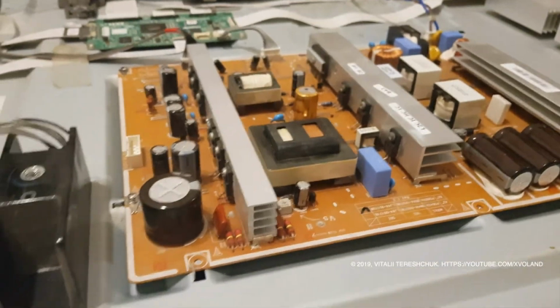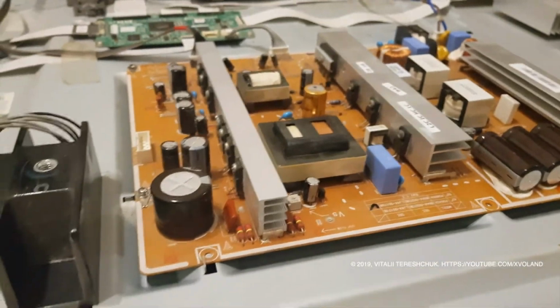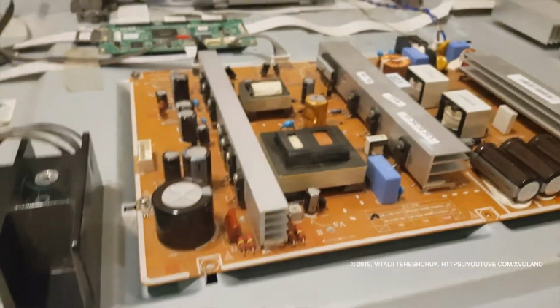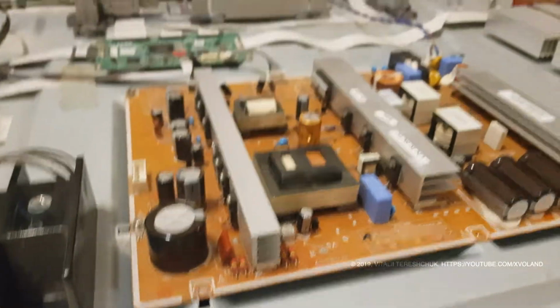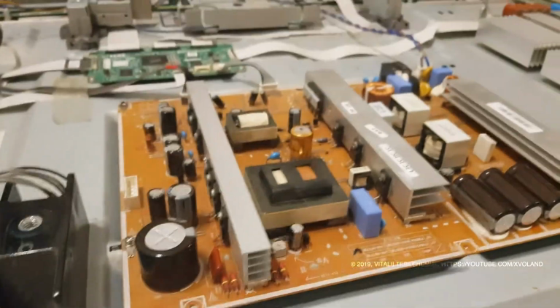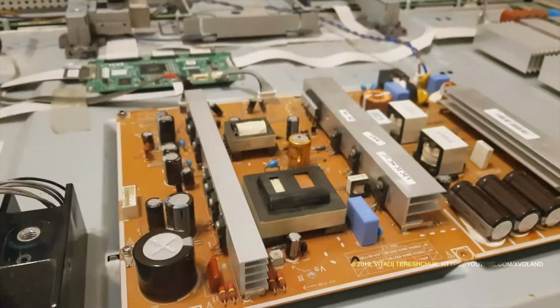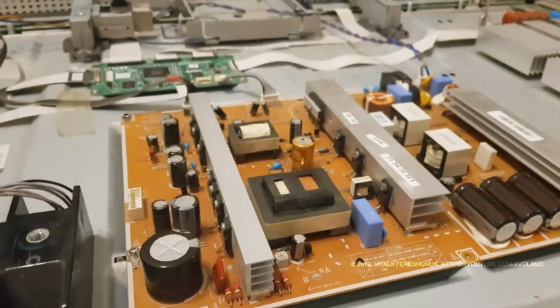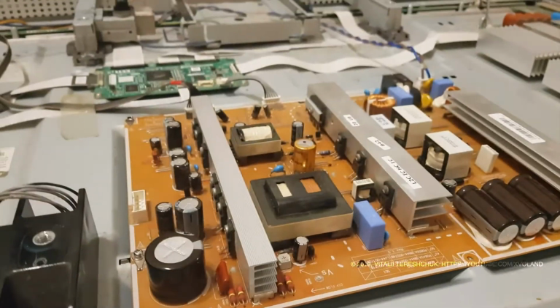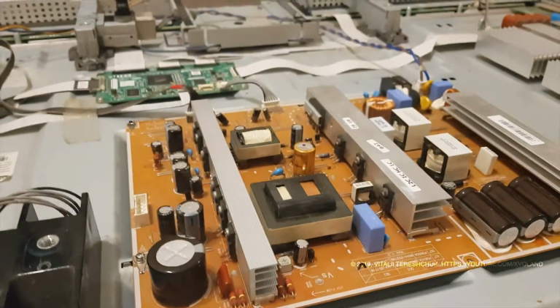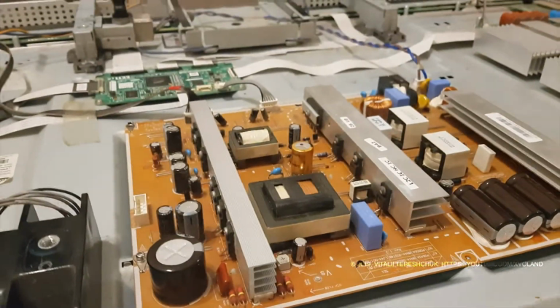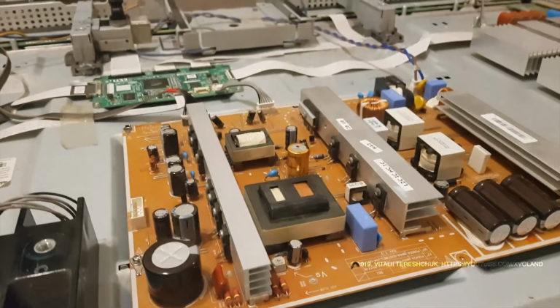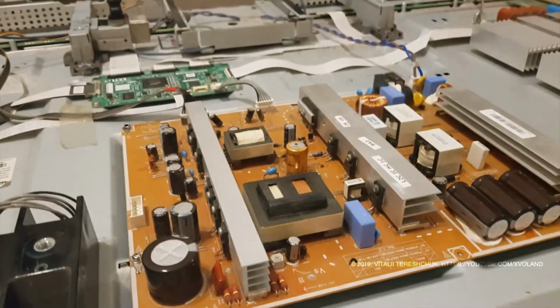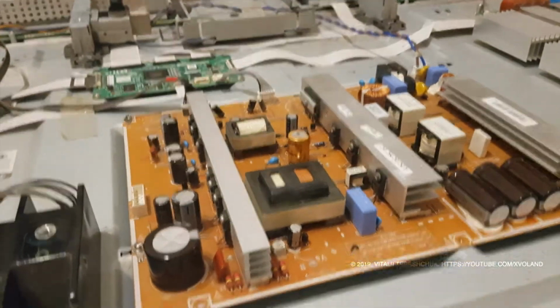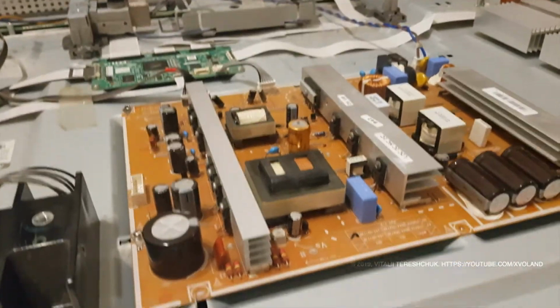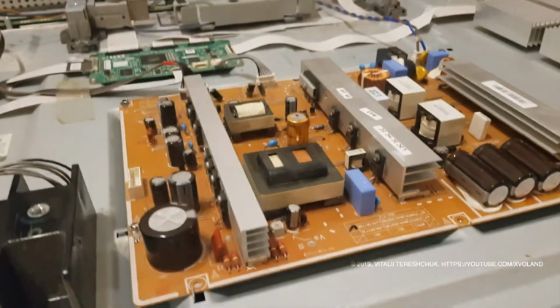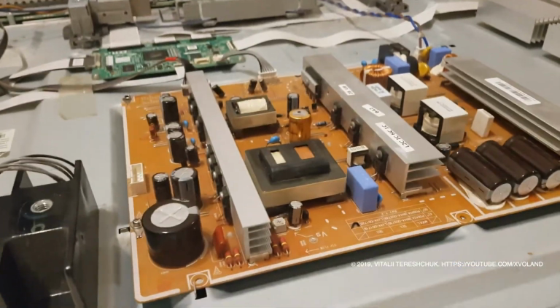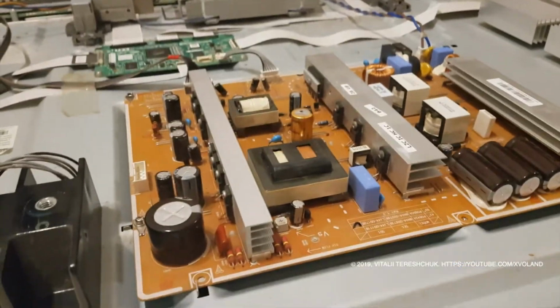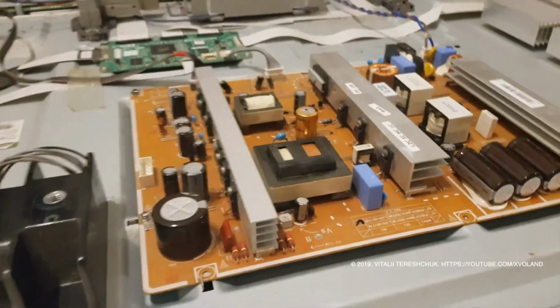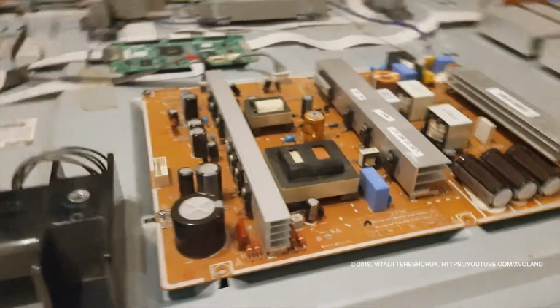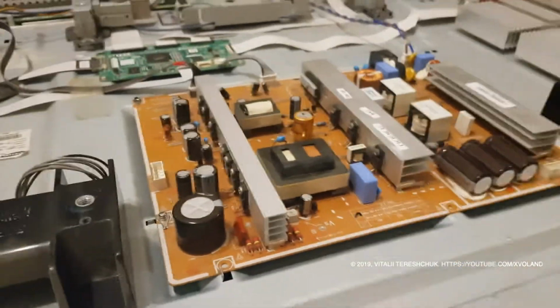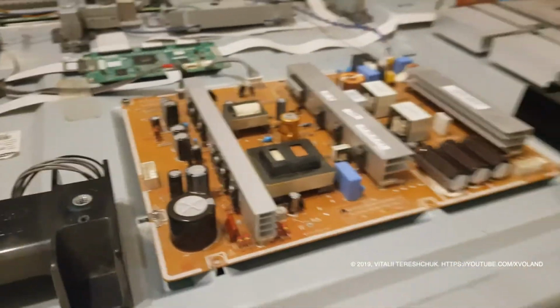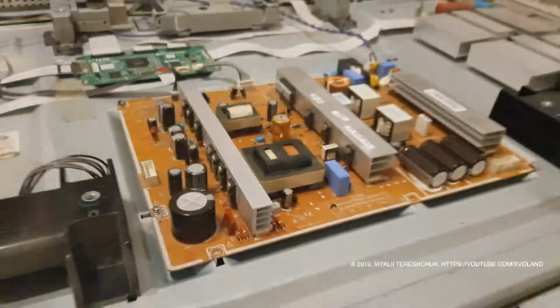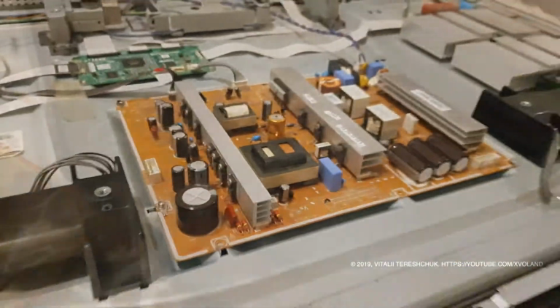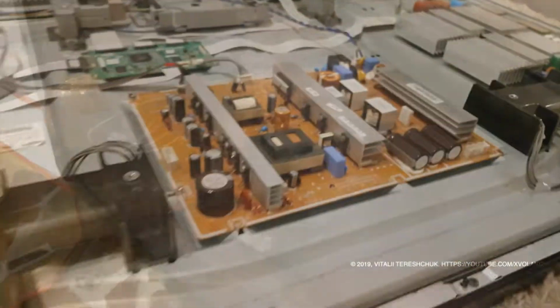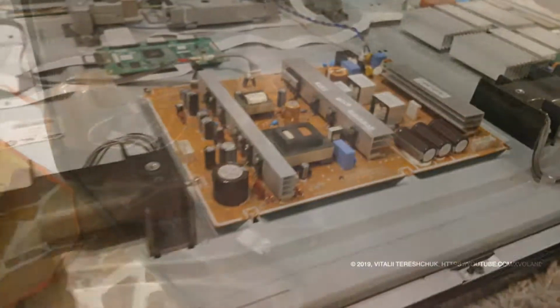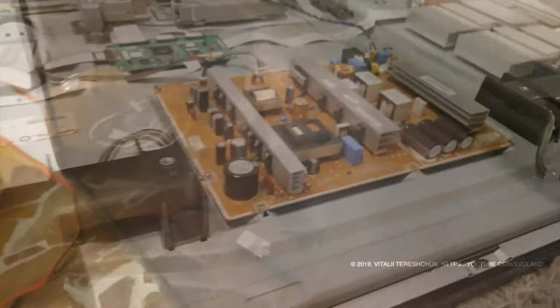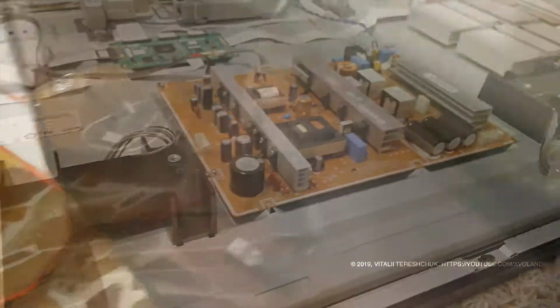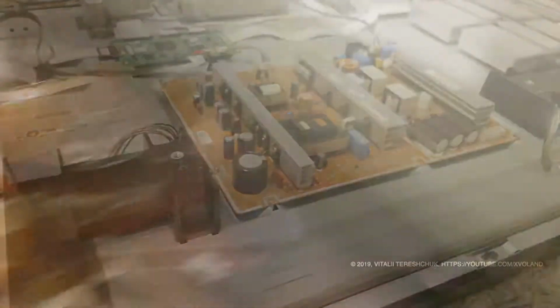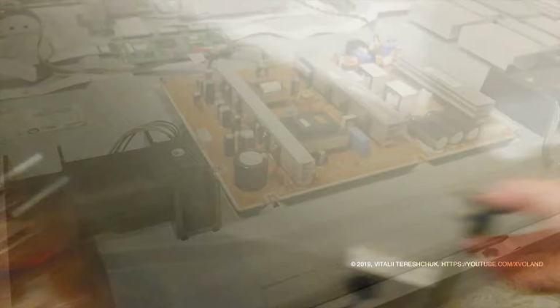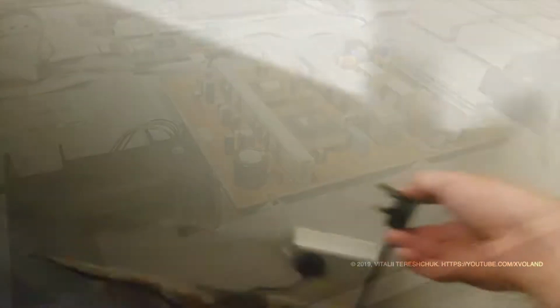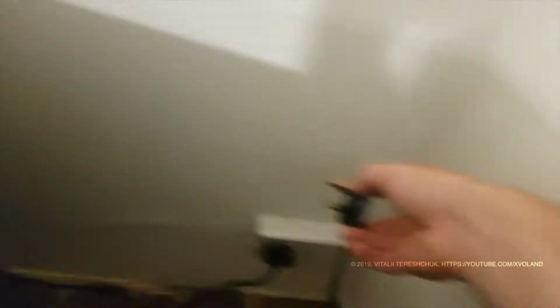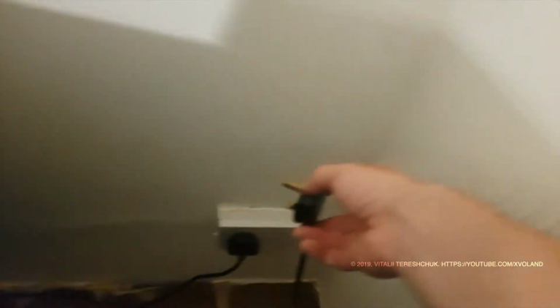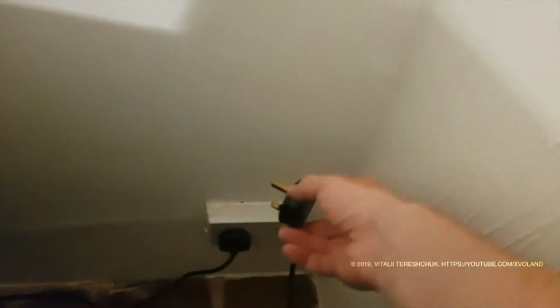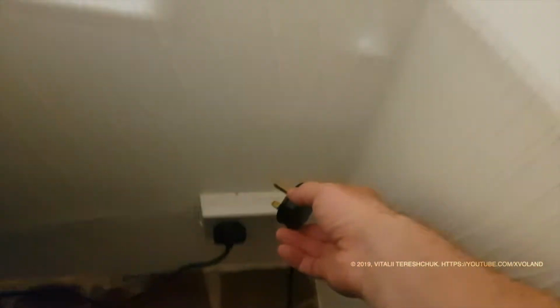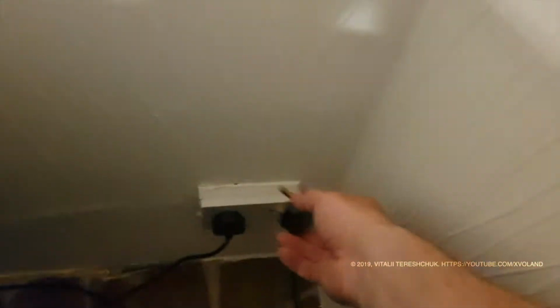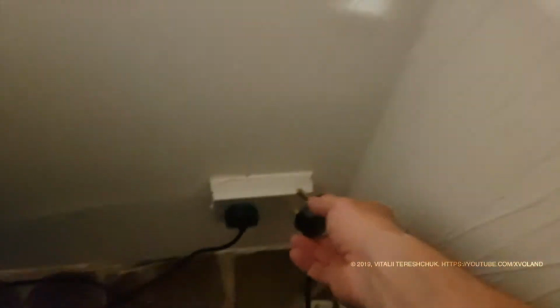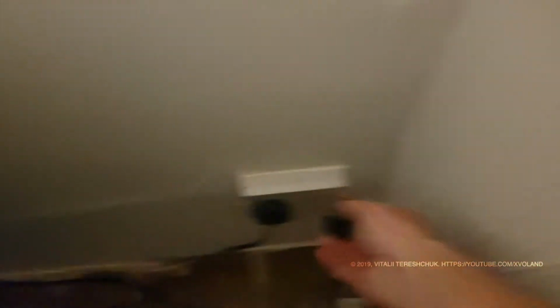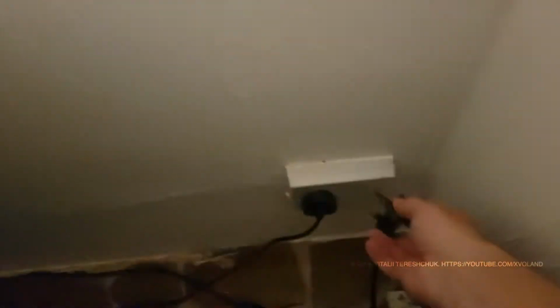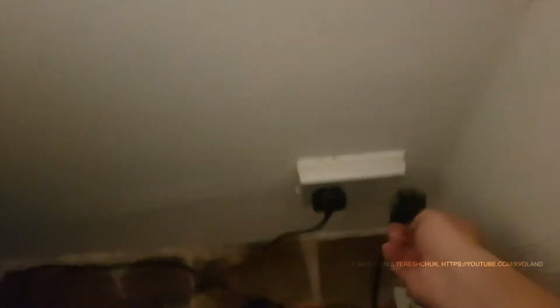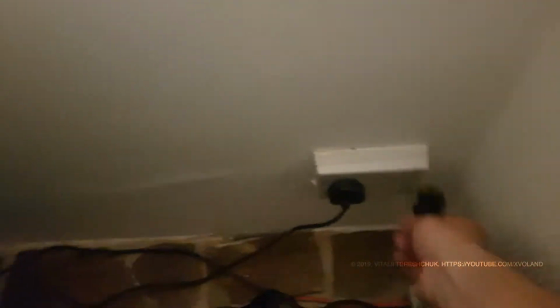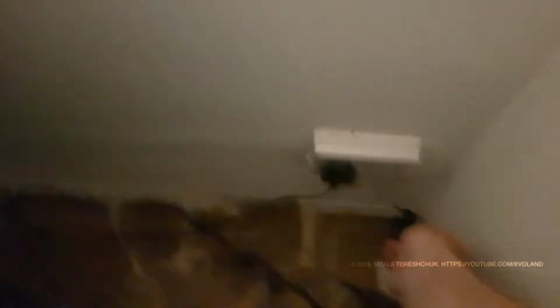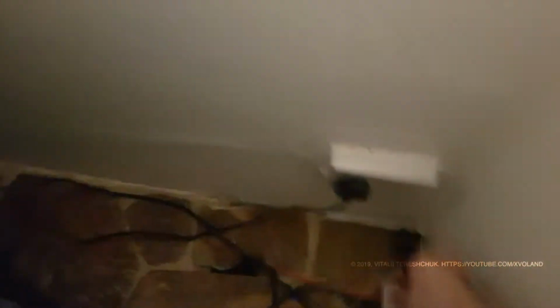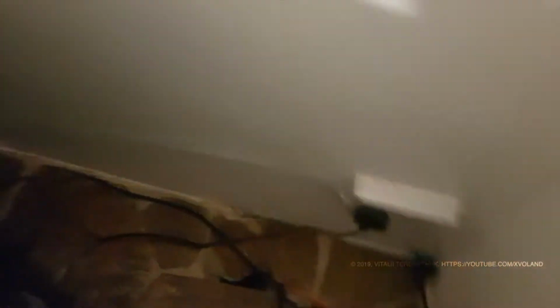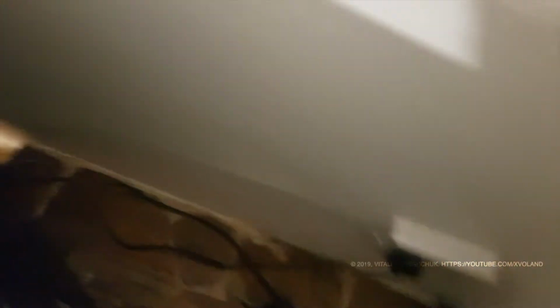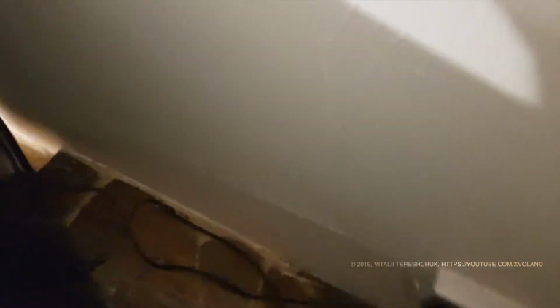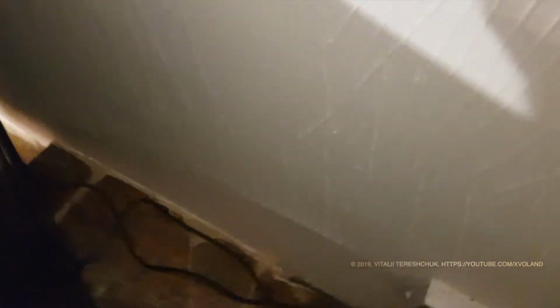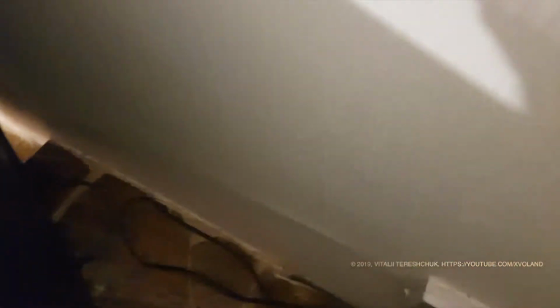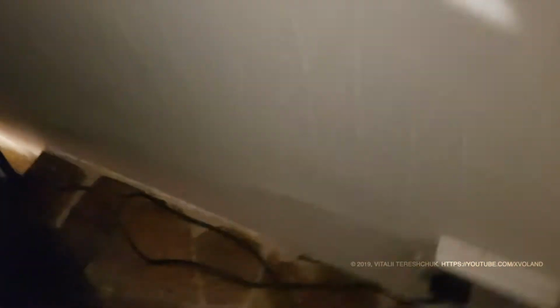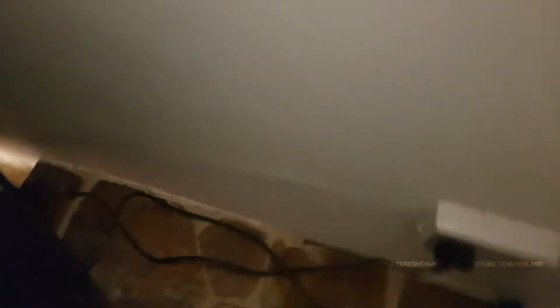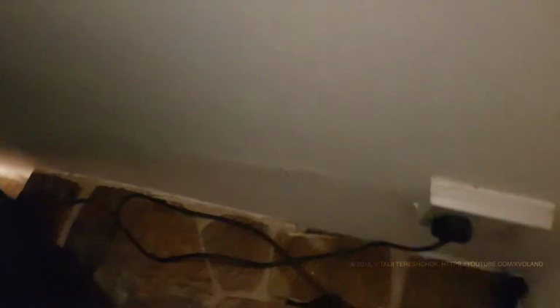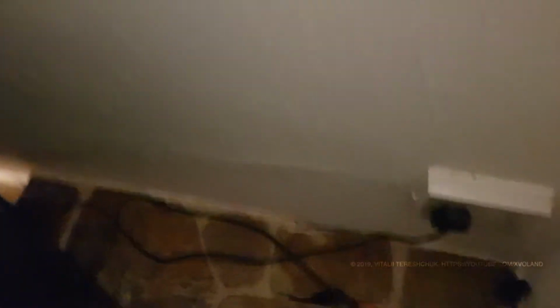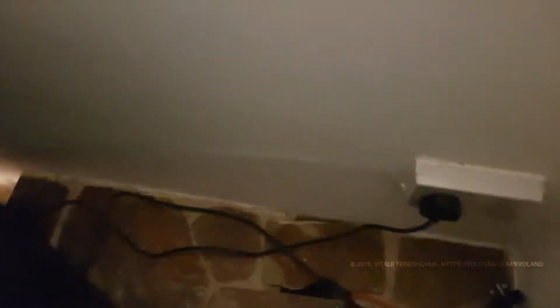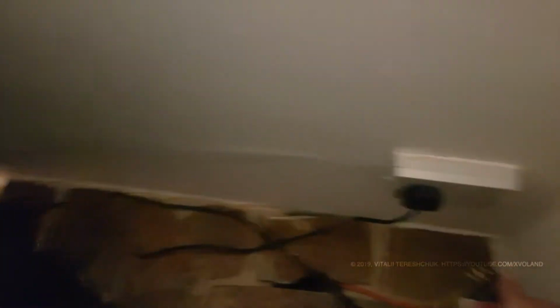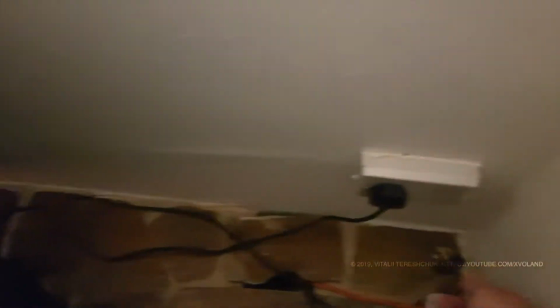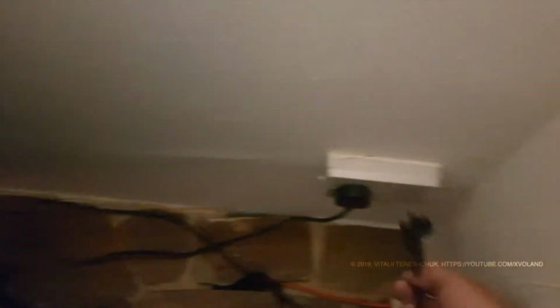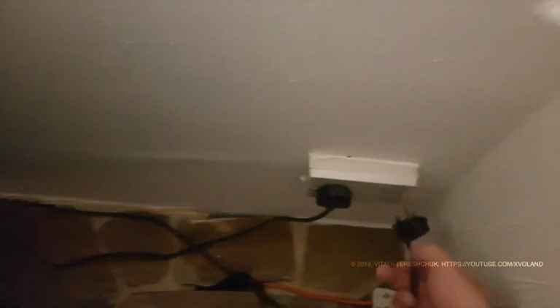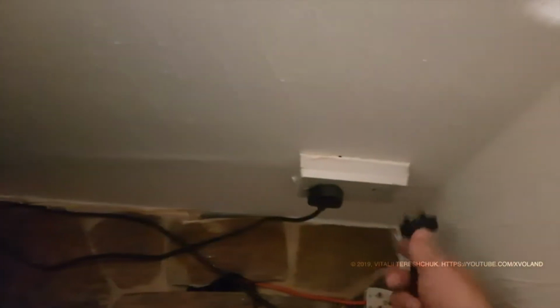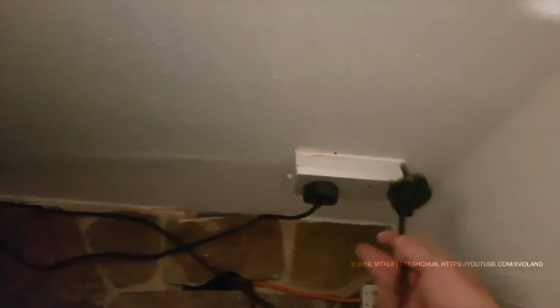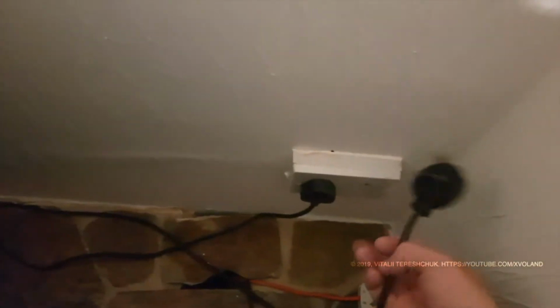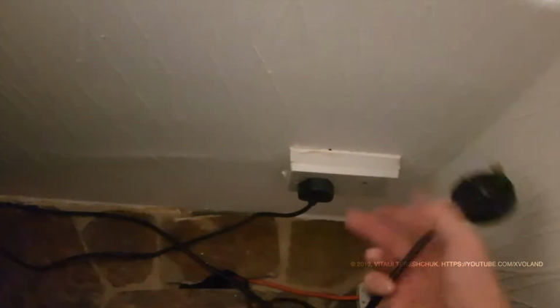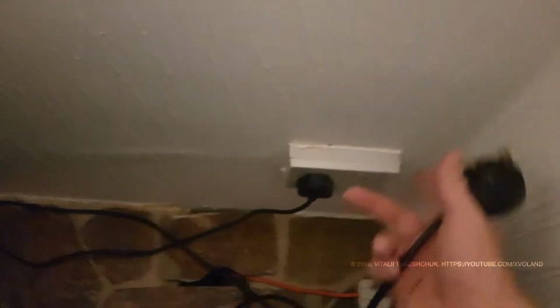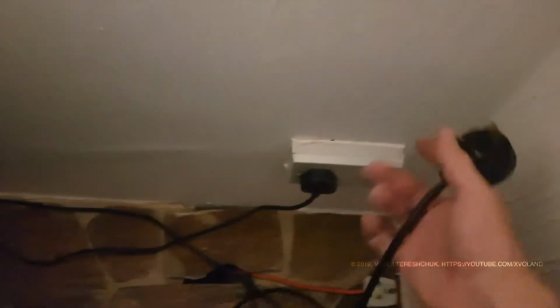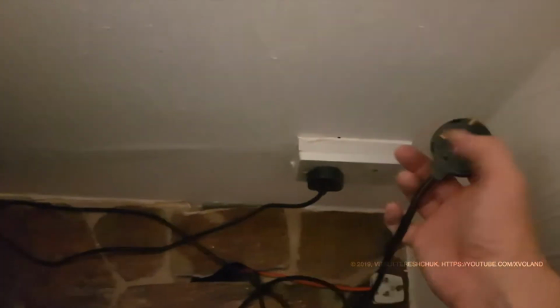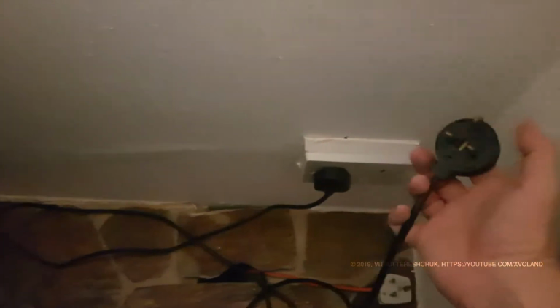It seems everything is fine. I assembled the TV and turned it on for testing again.